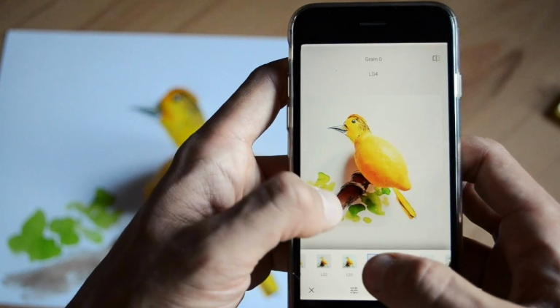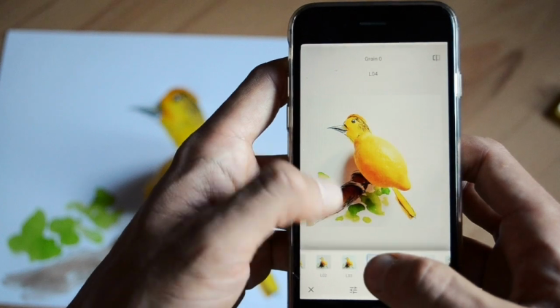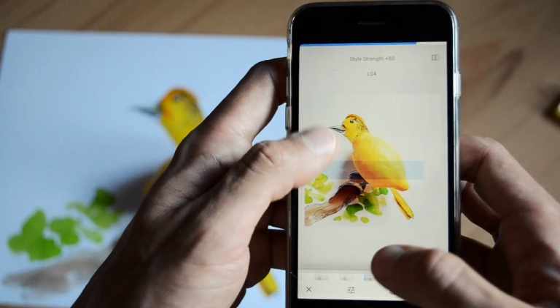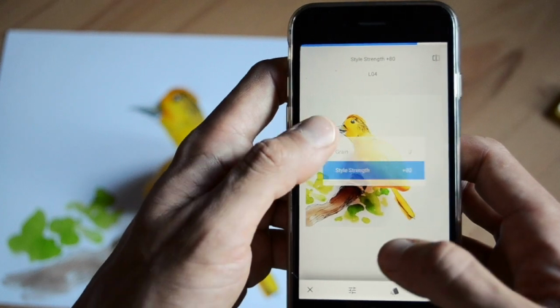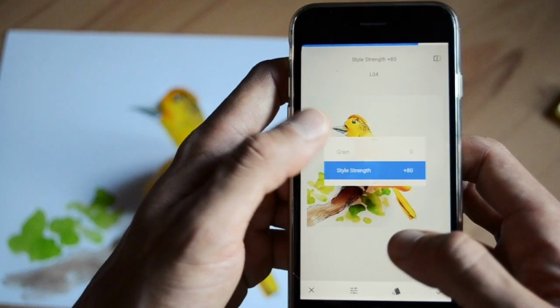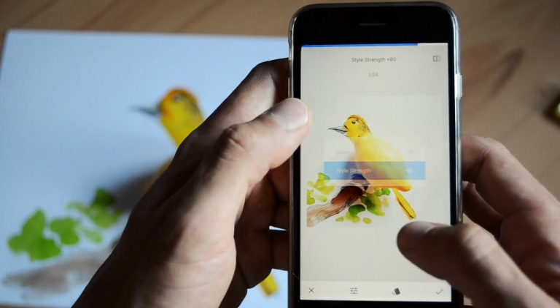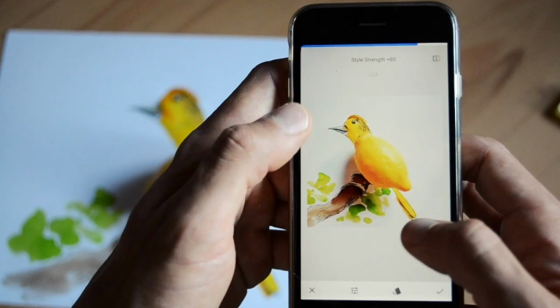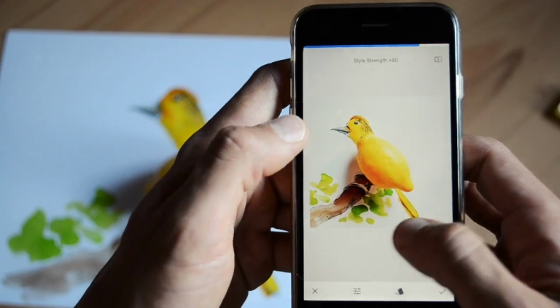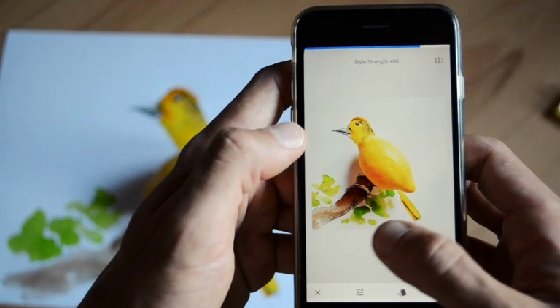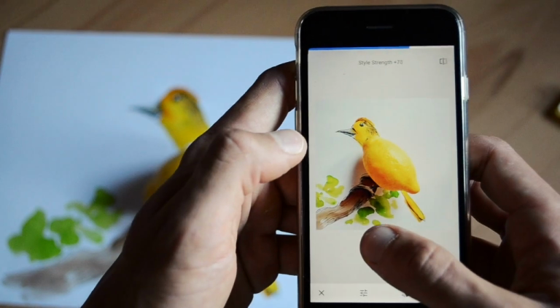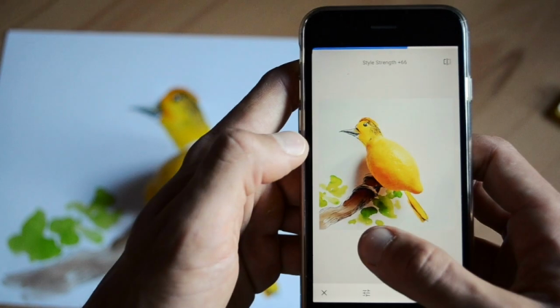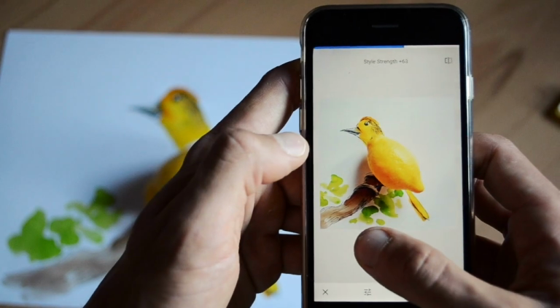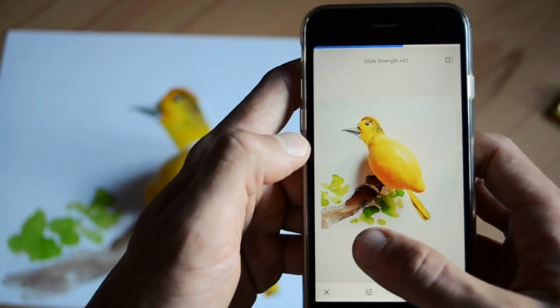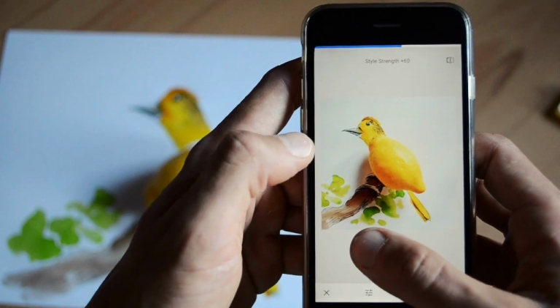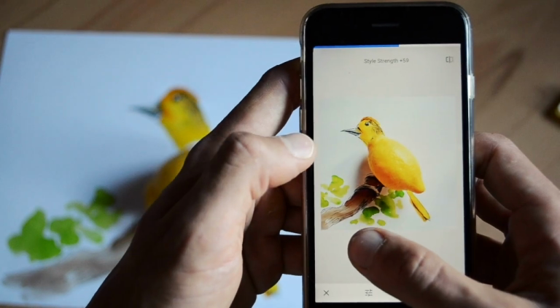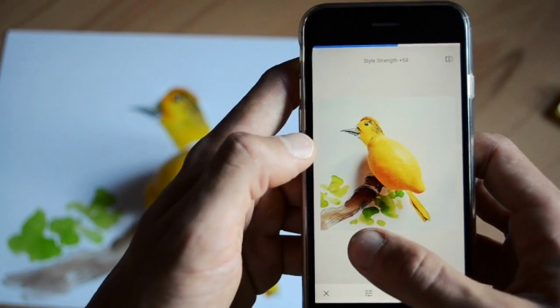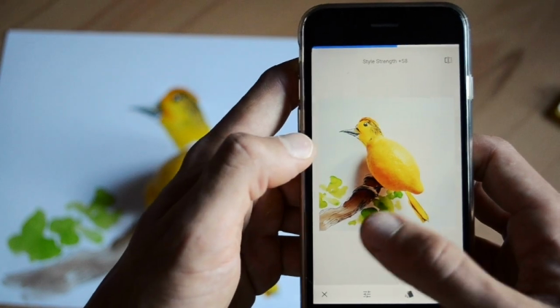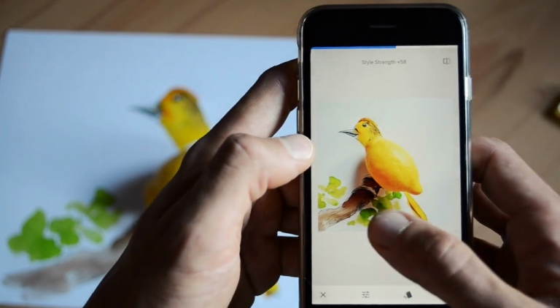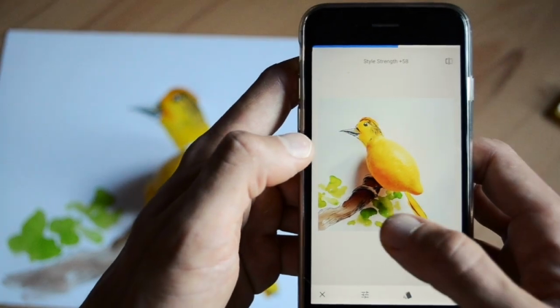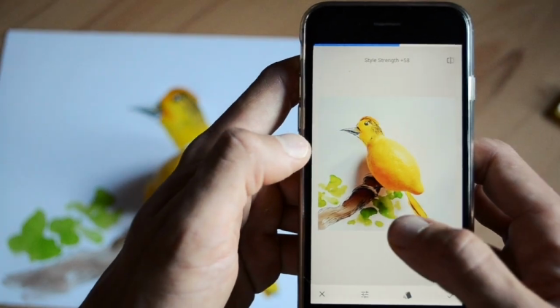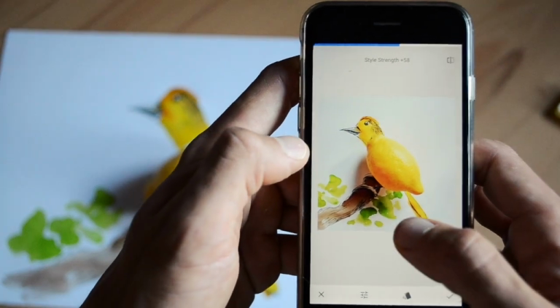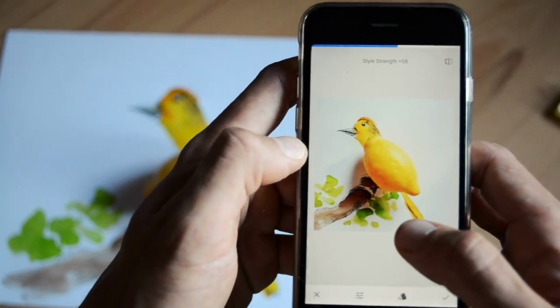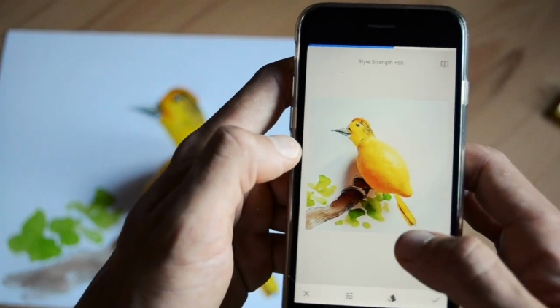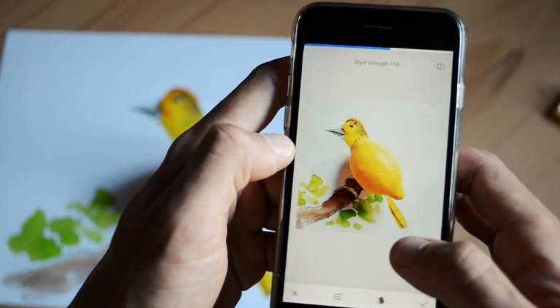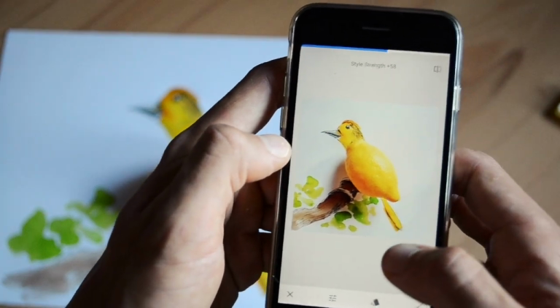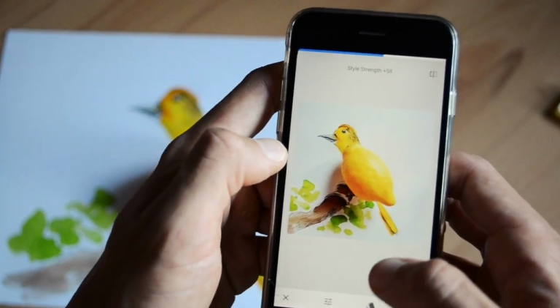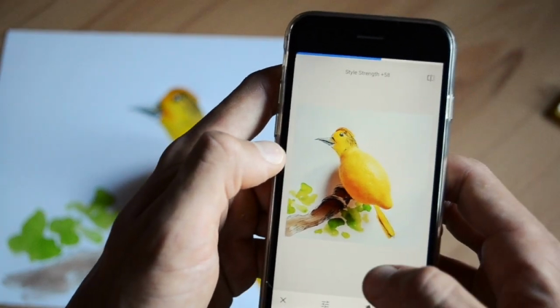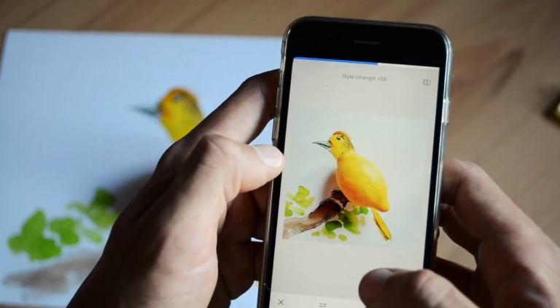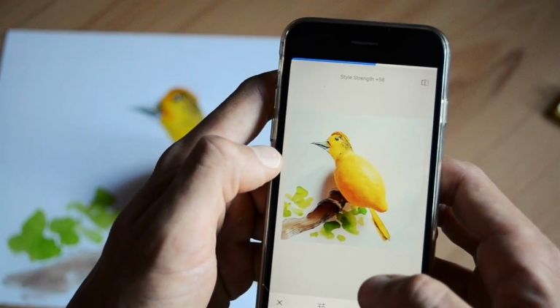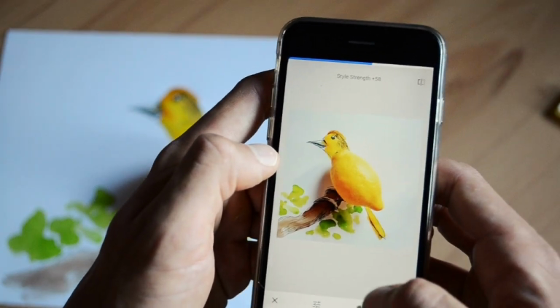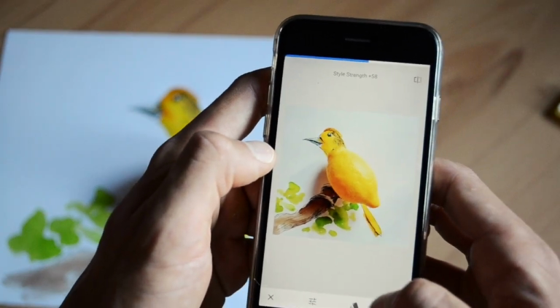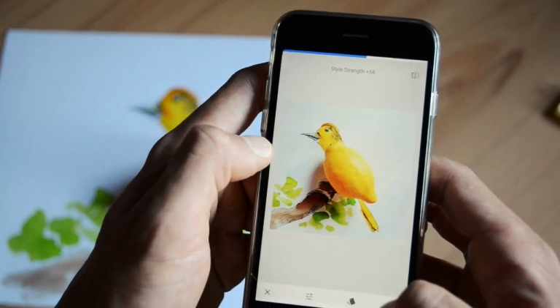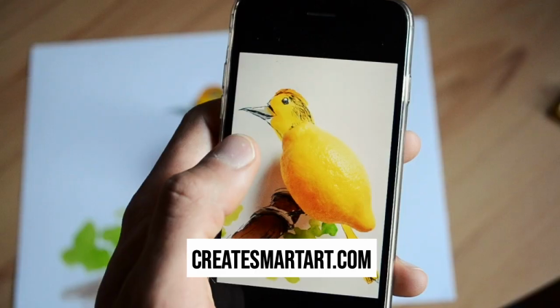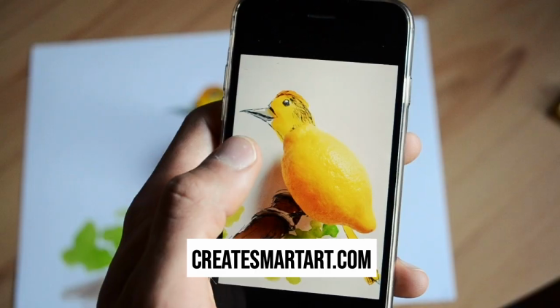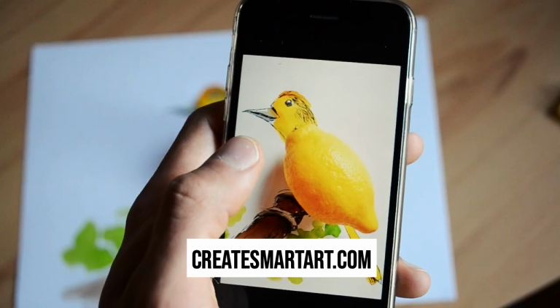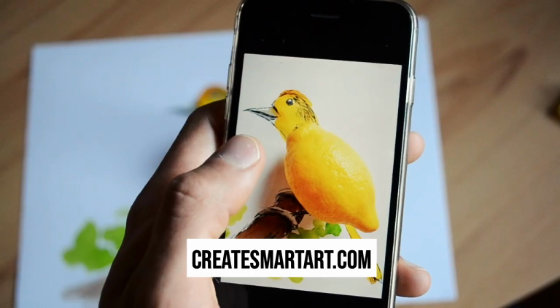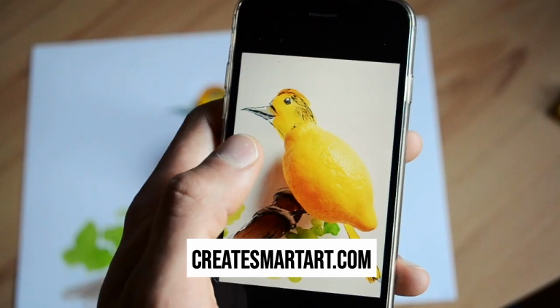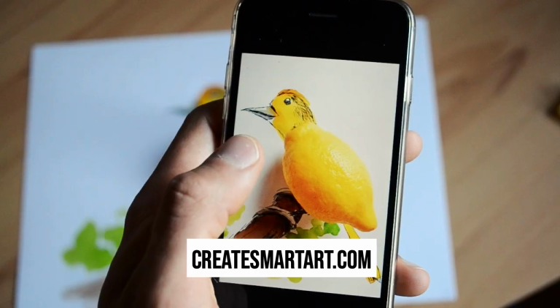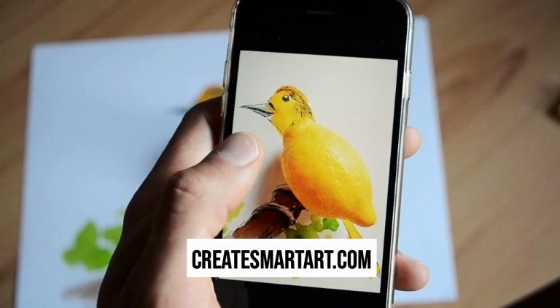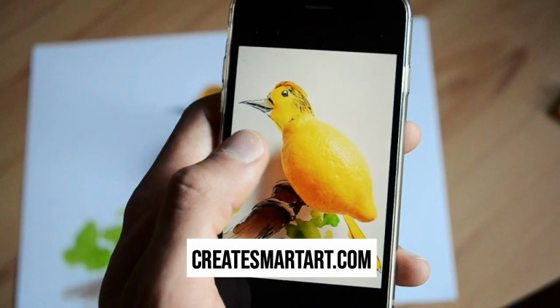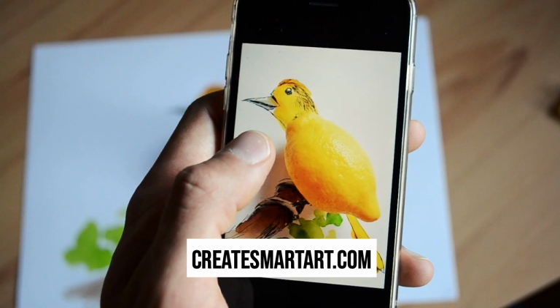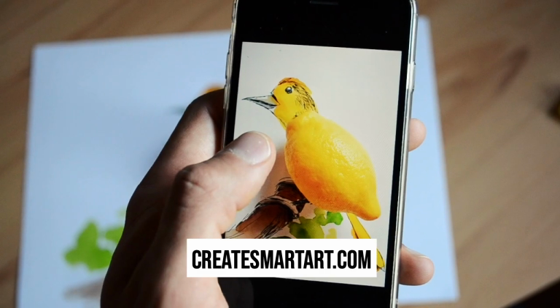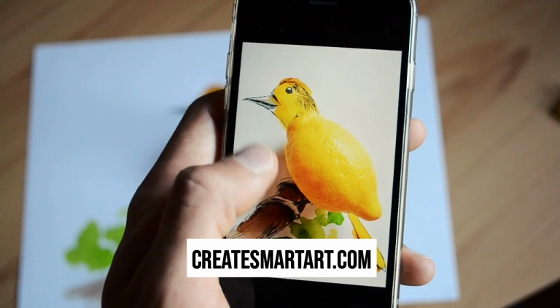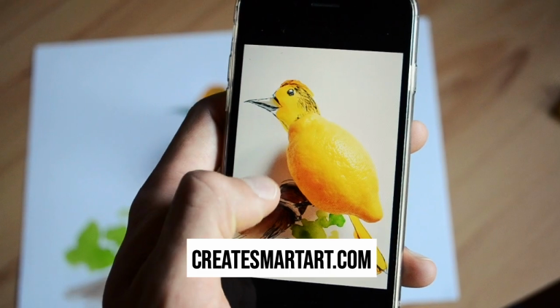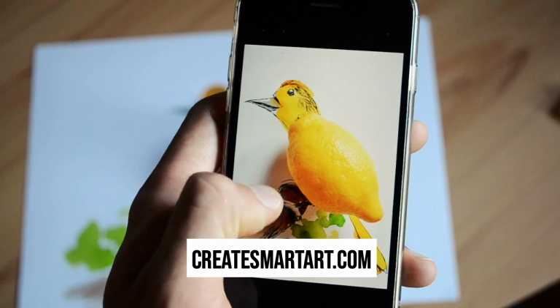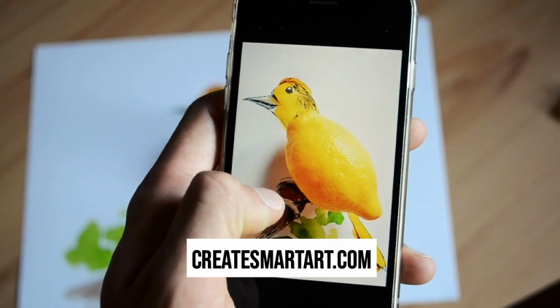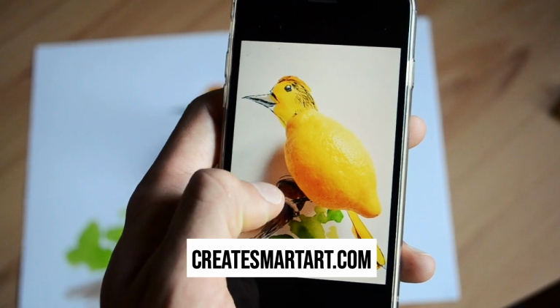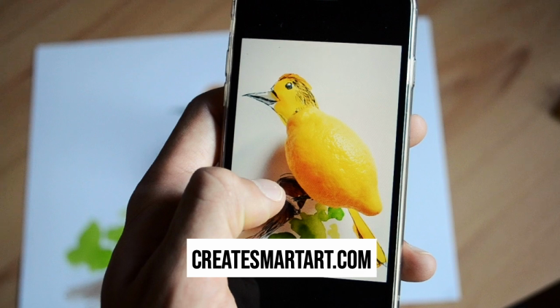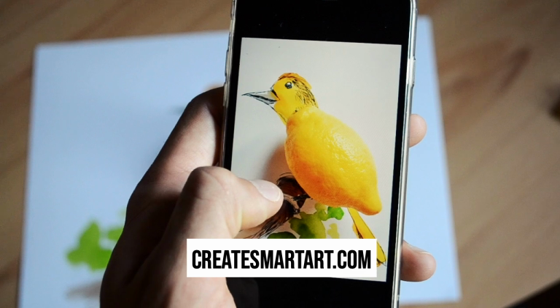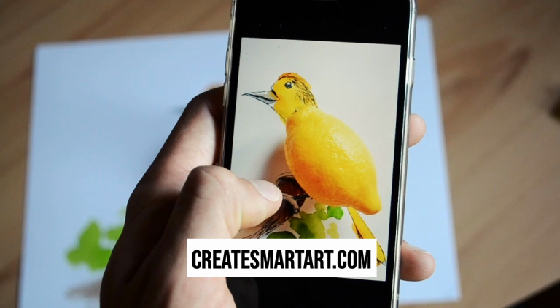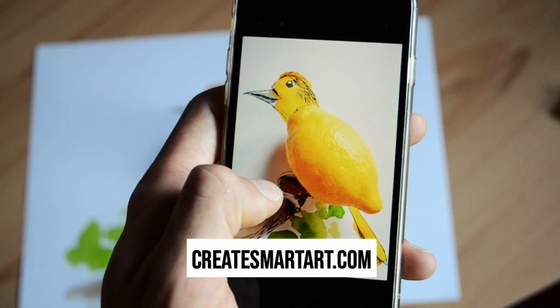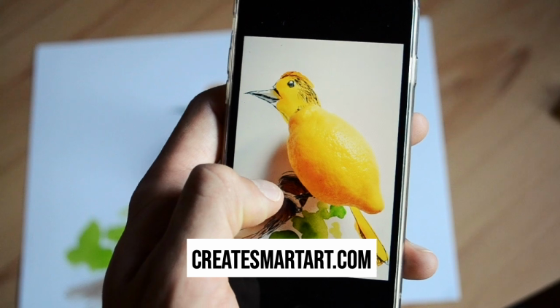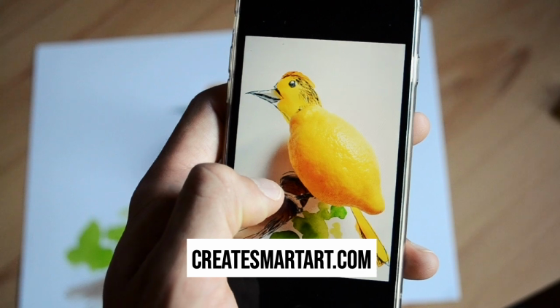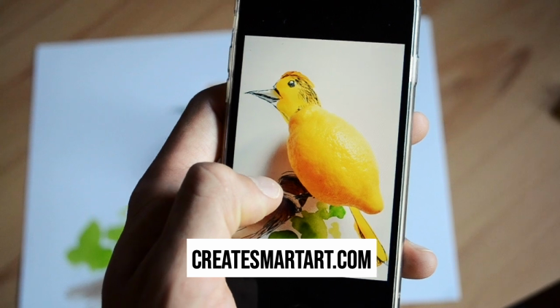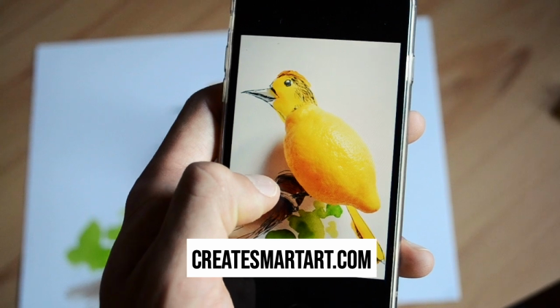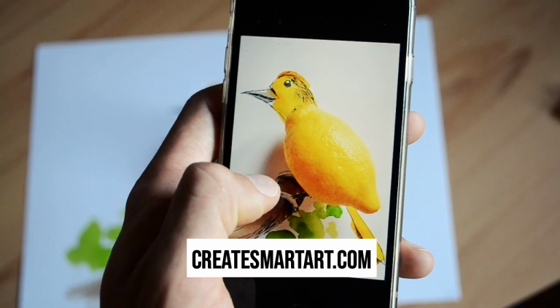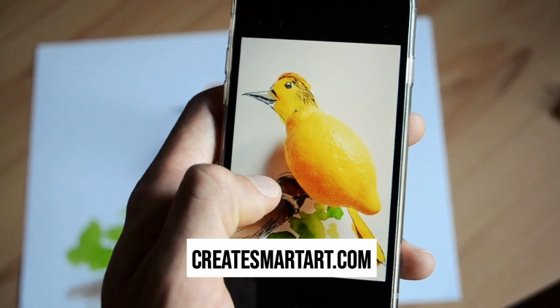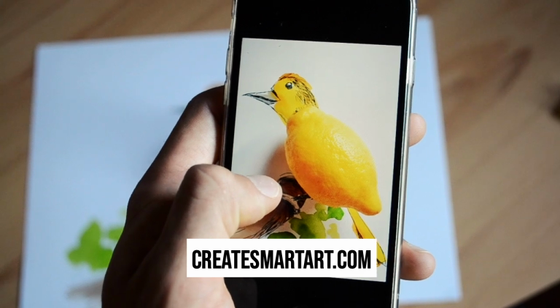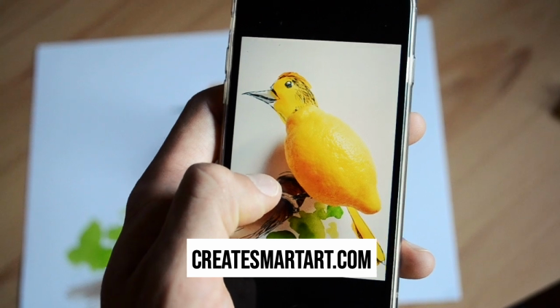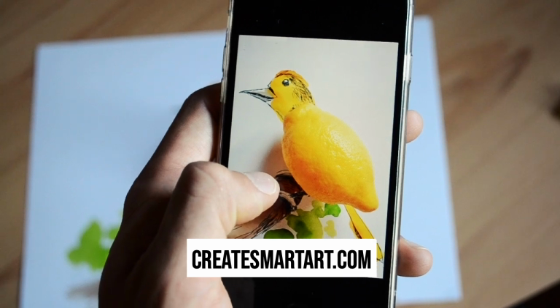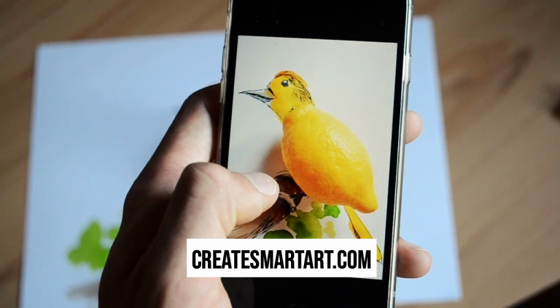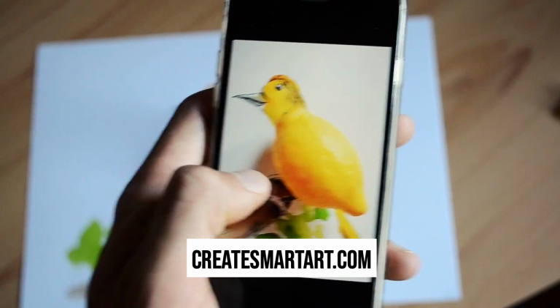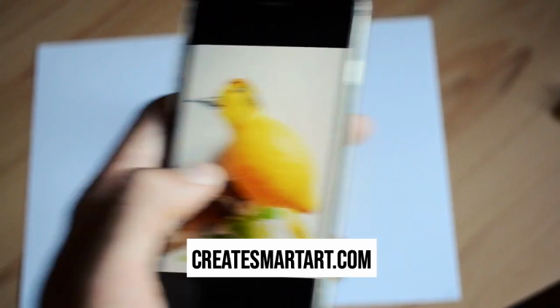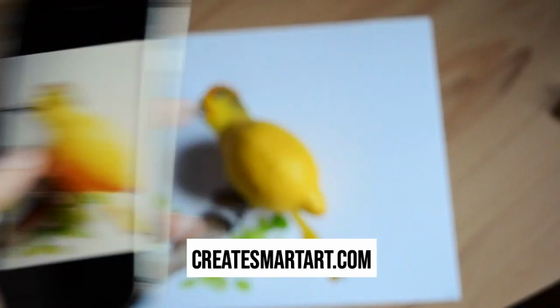And that's how you make art from everyday objects. You can make yours and submit it at createsmartart.com.